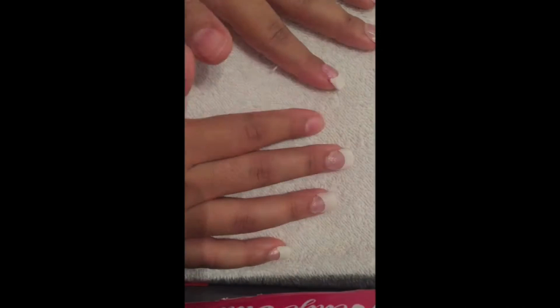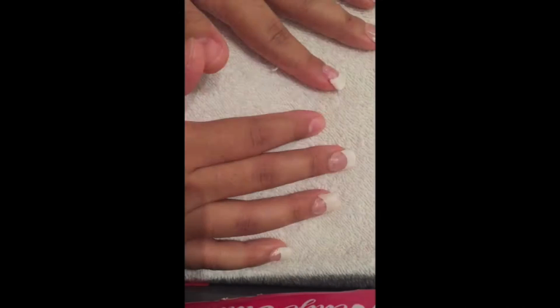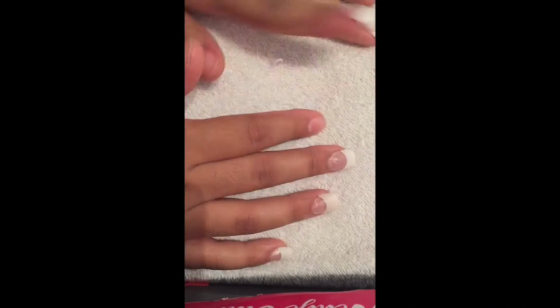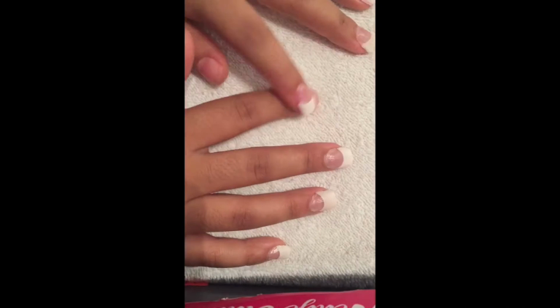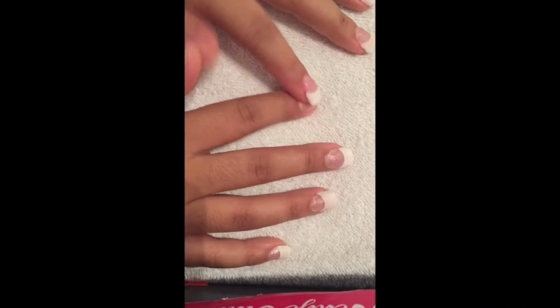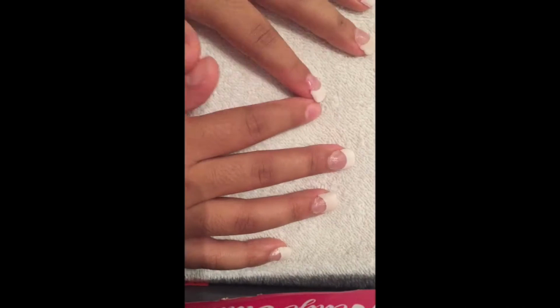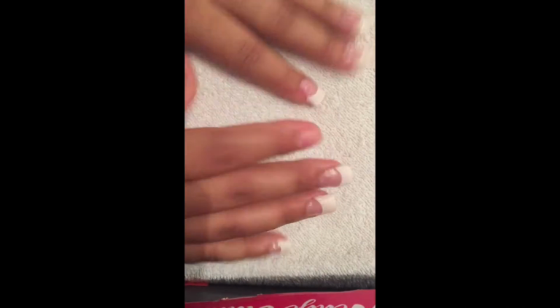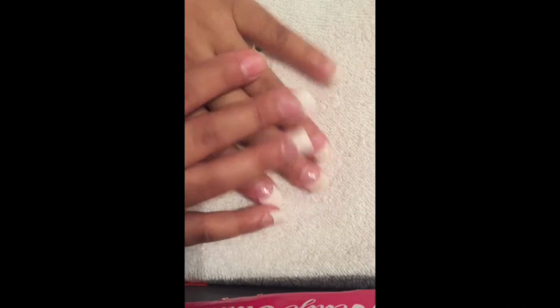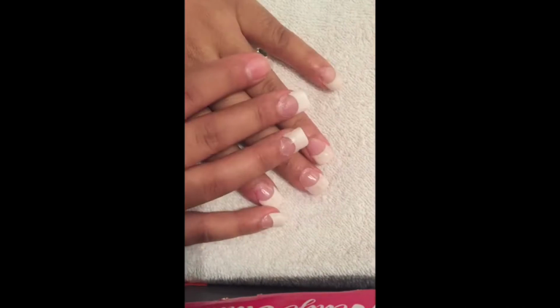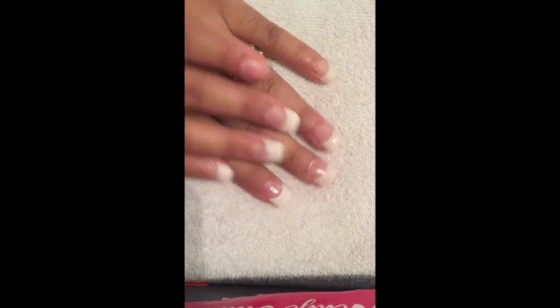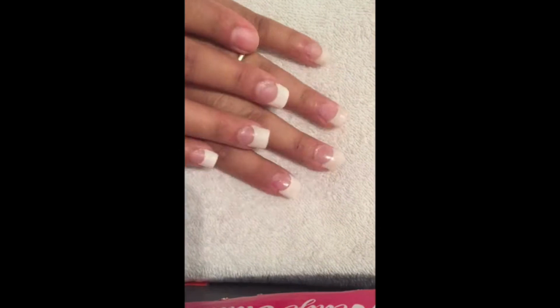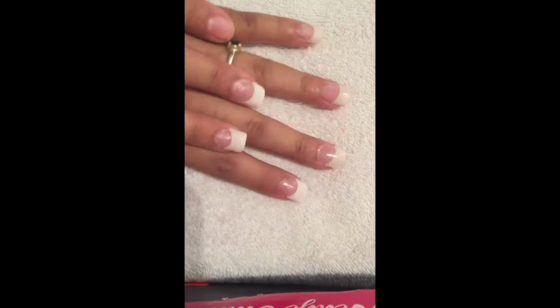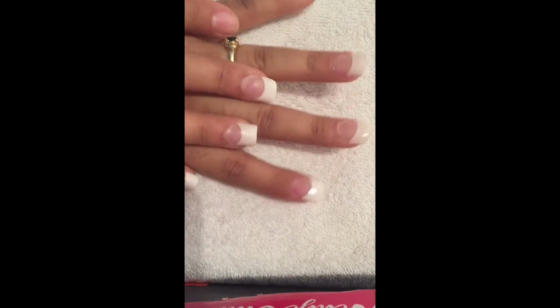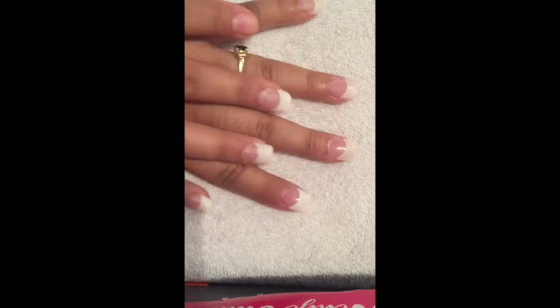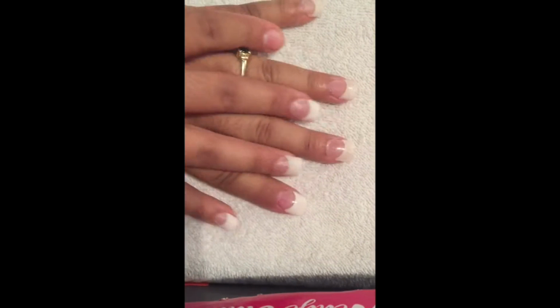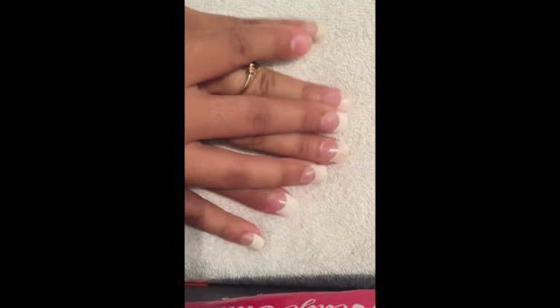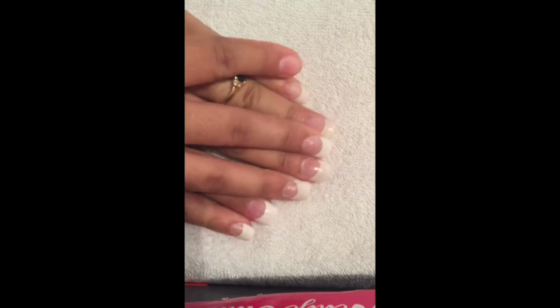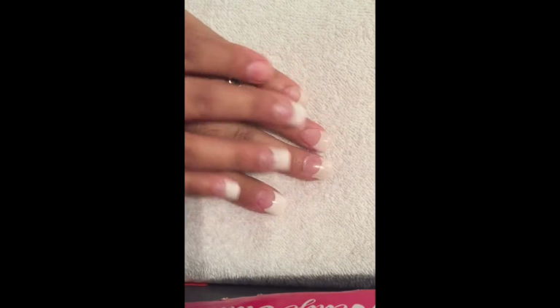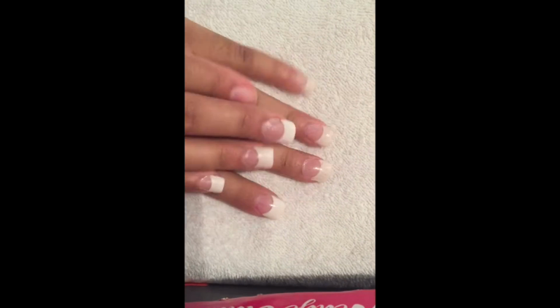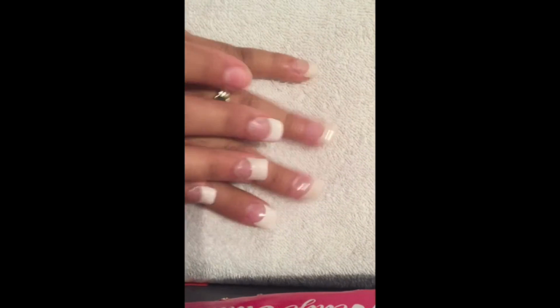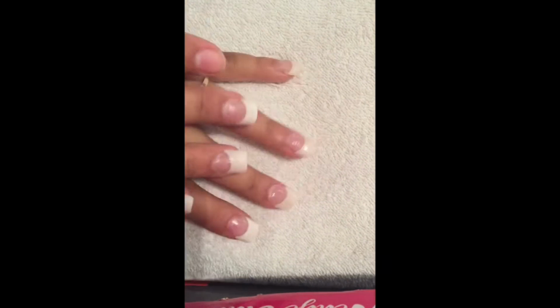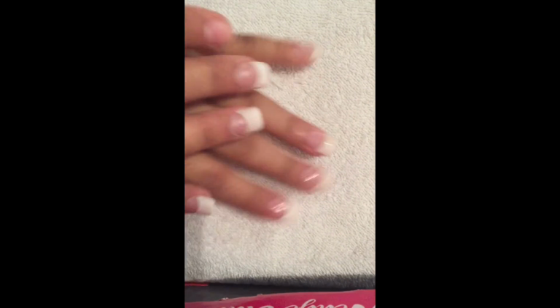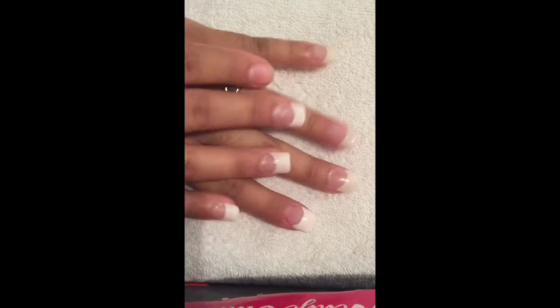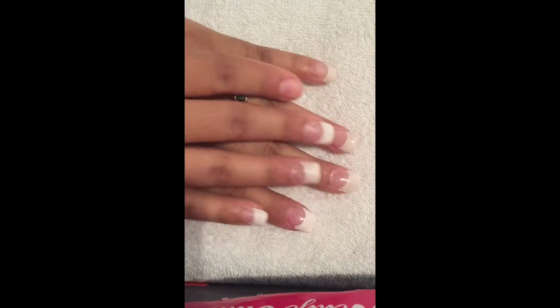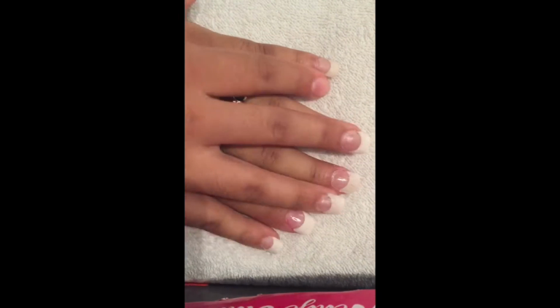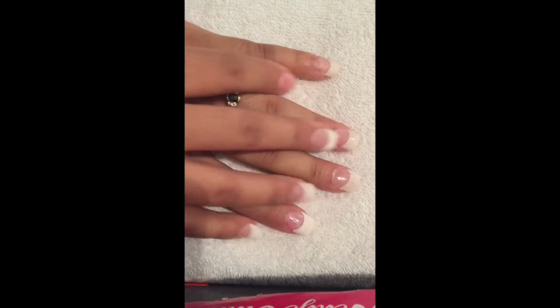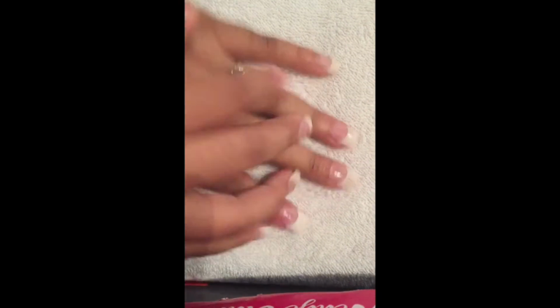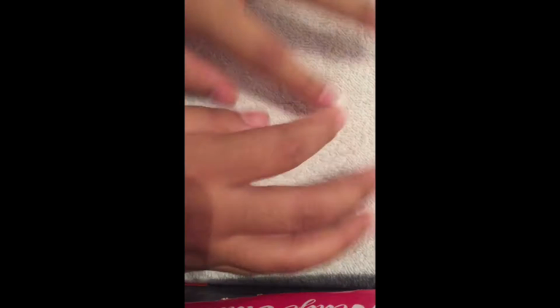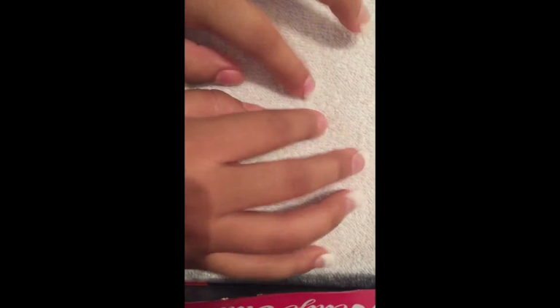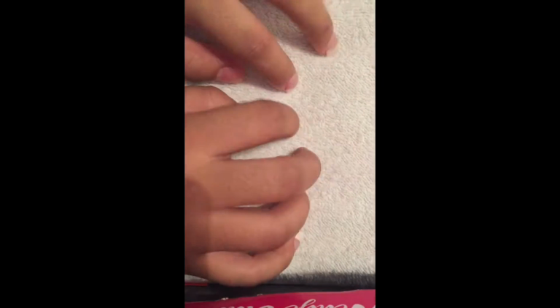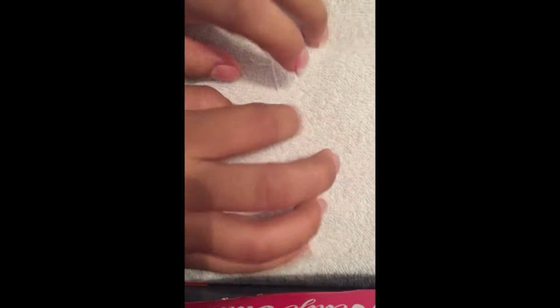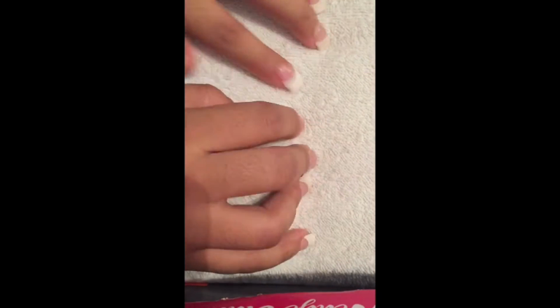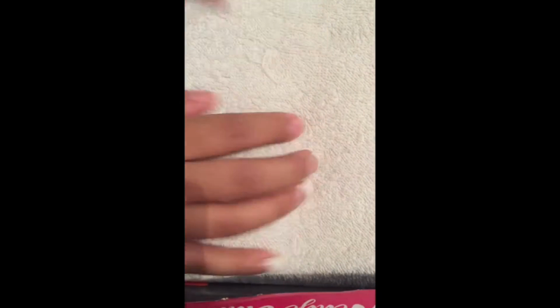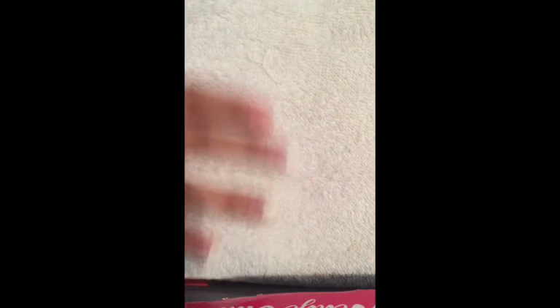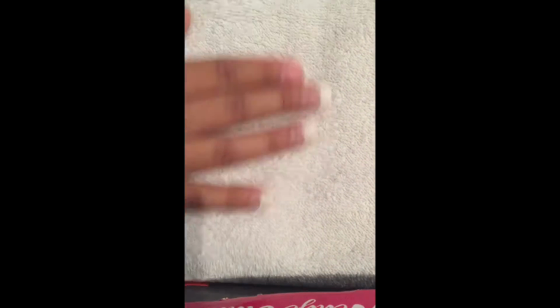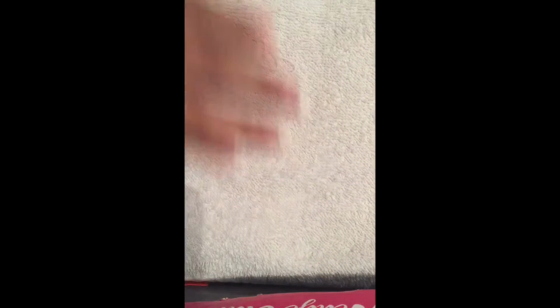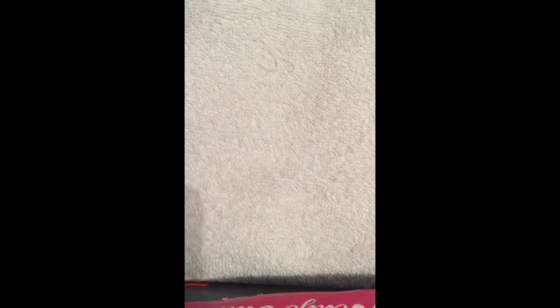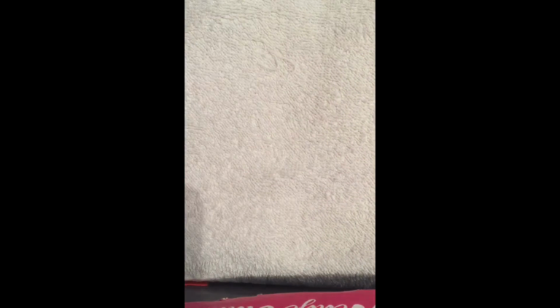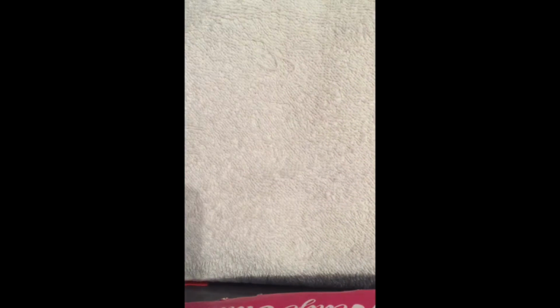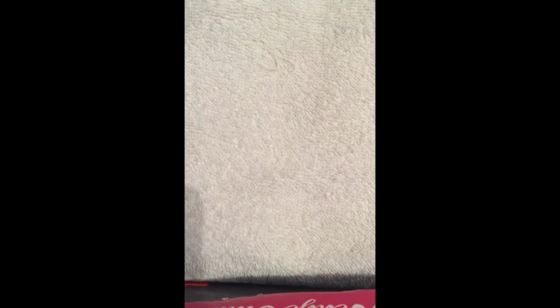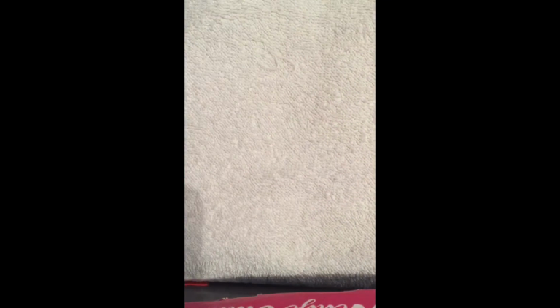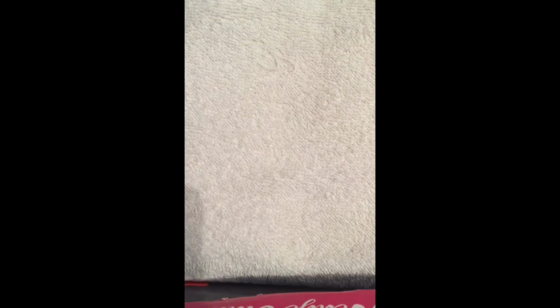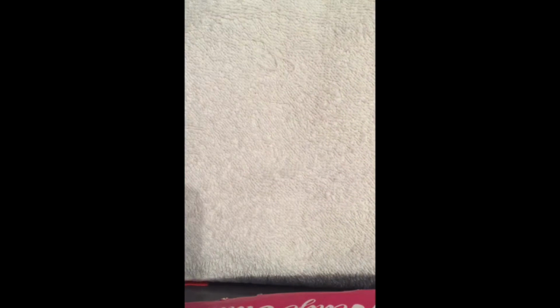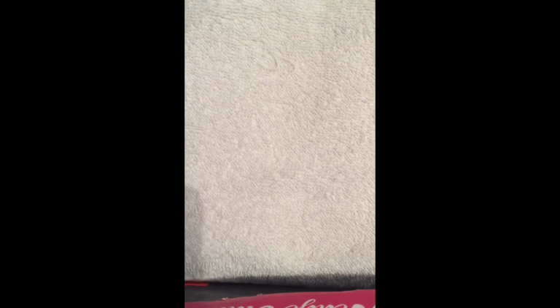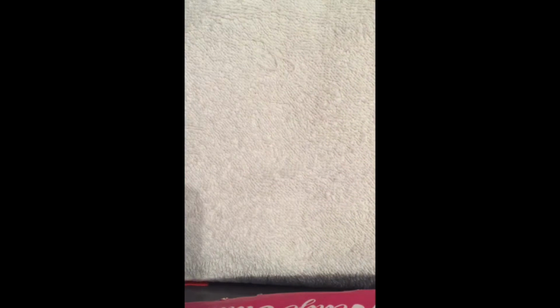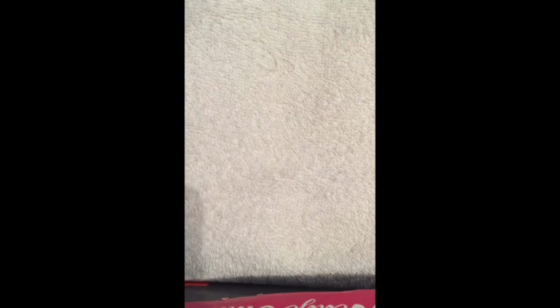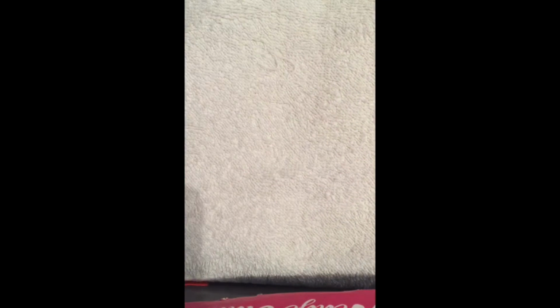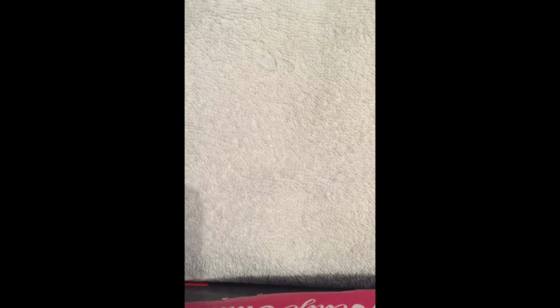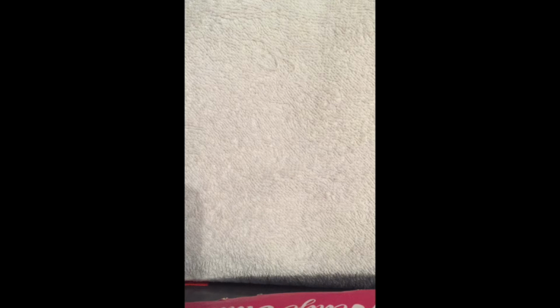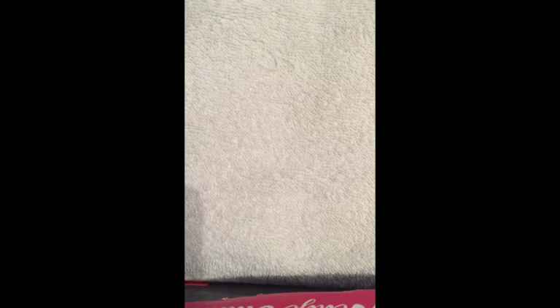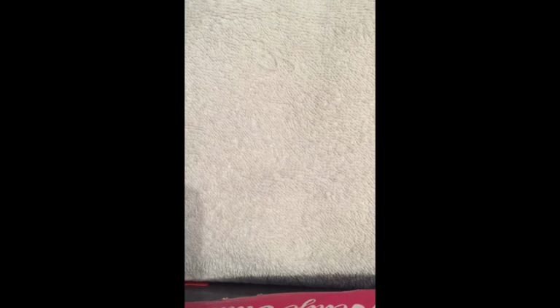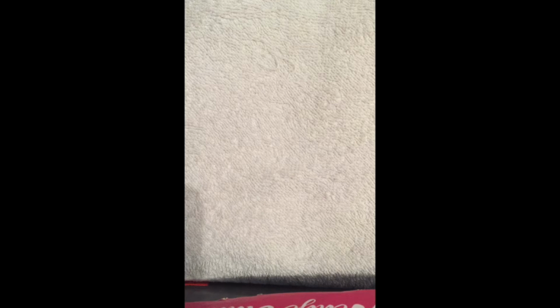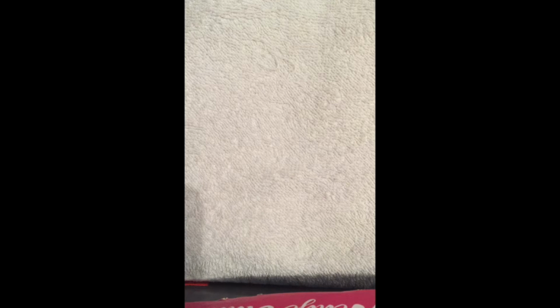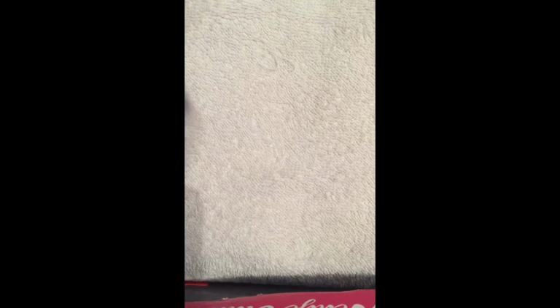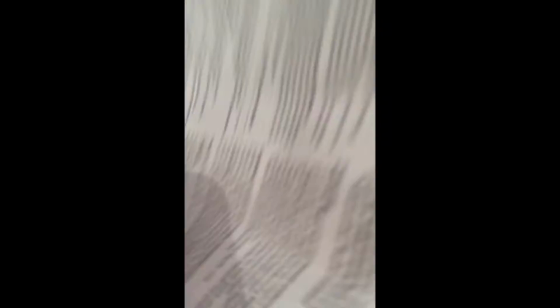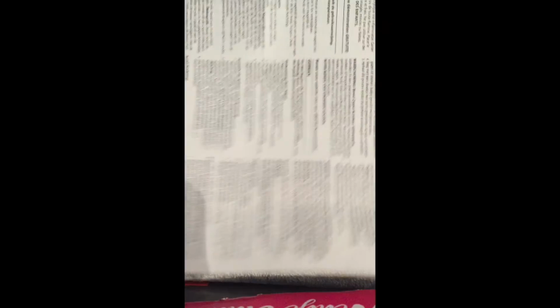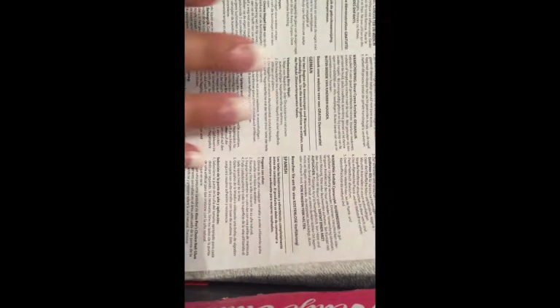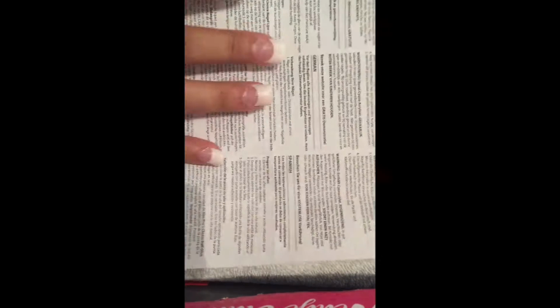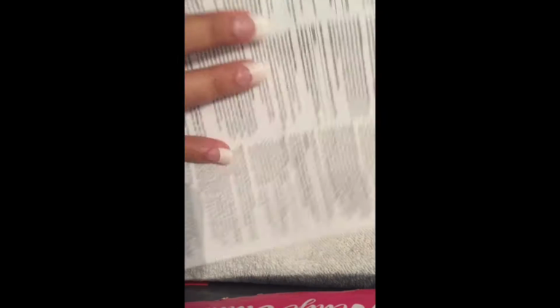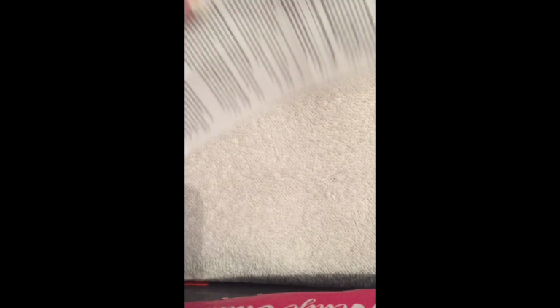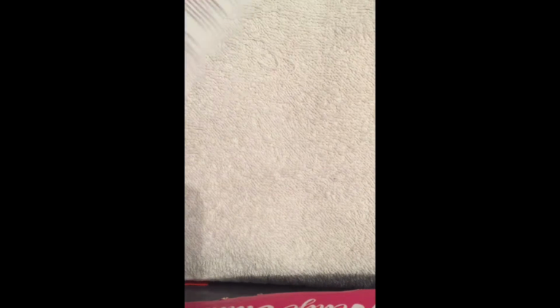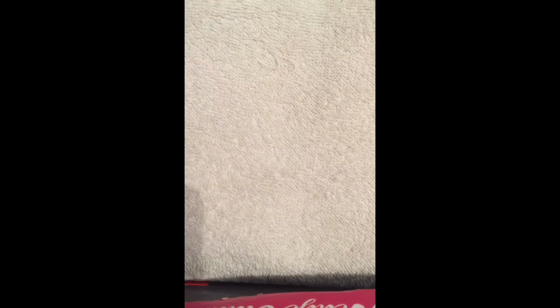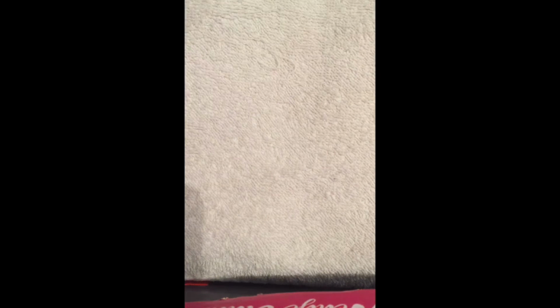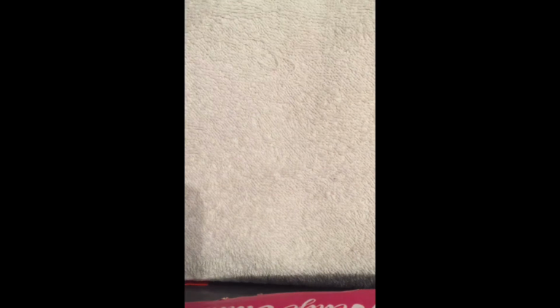Hey loves, it's Nikki Lewis here. Welcome back to my channel. As you can see, my nails broke, popped off, I look ratchet as heck.